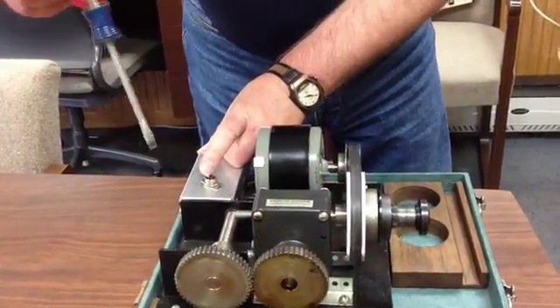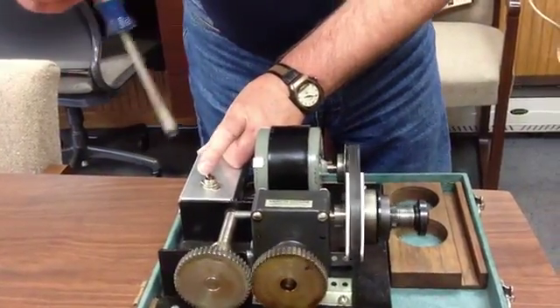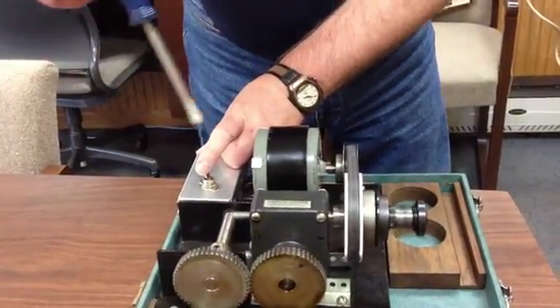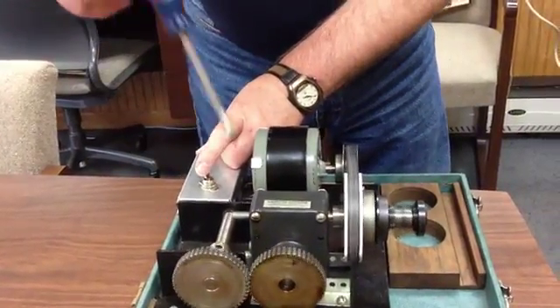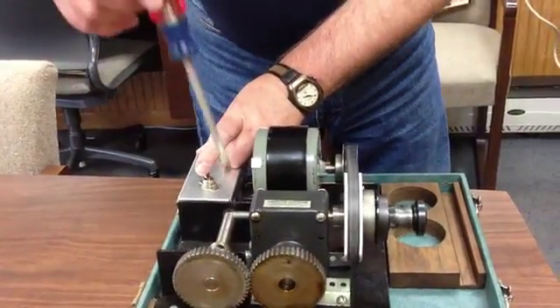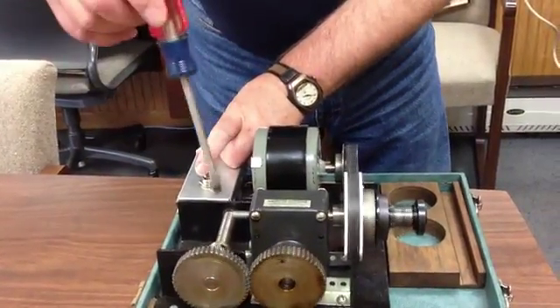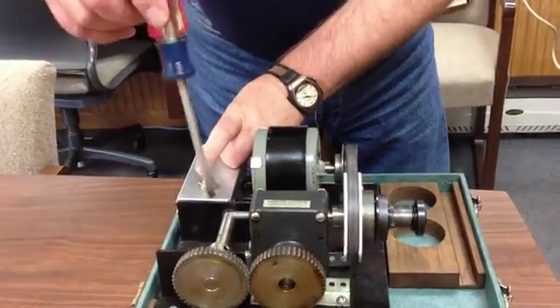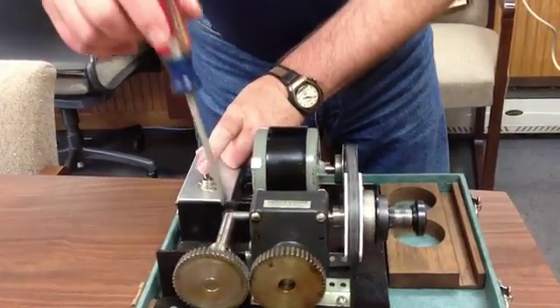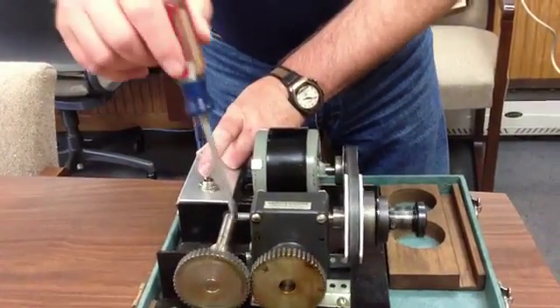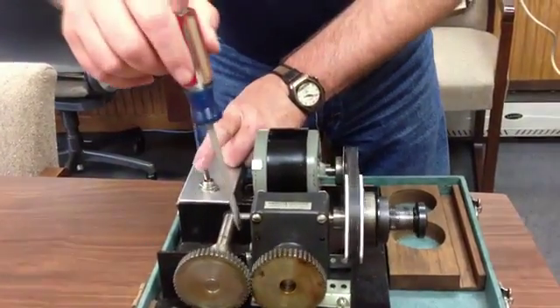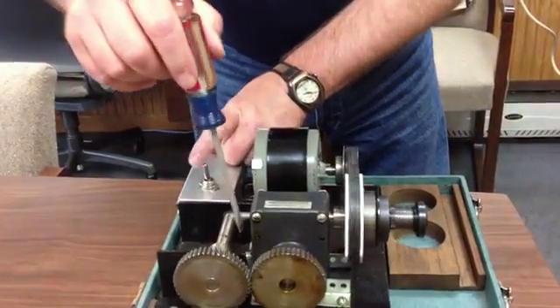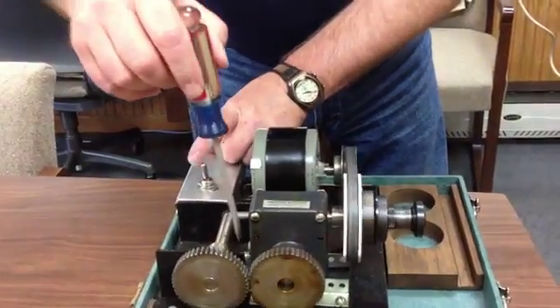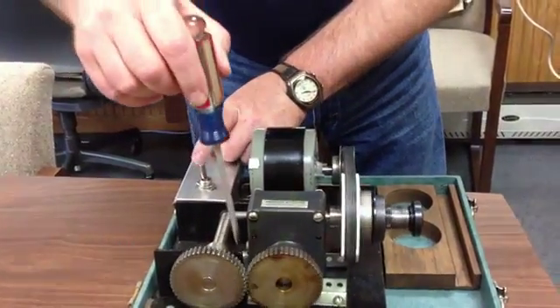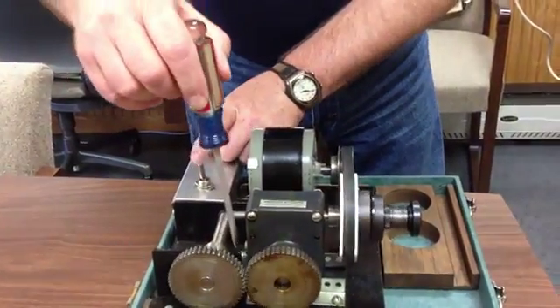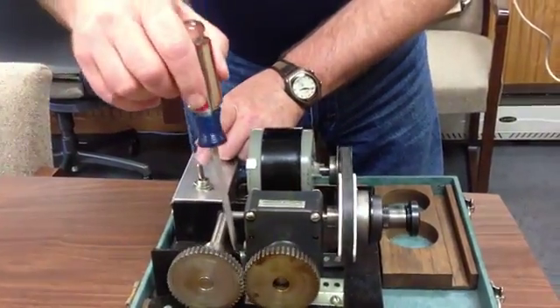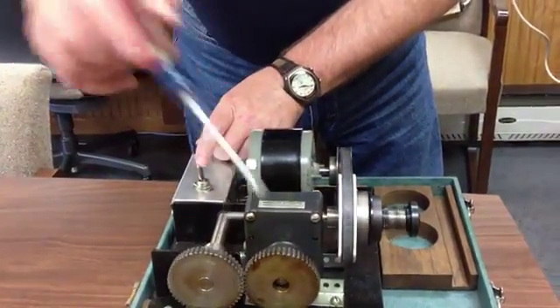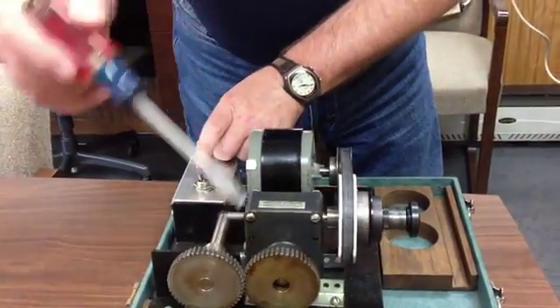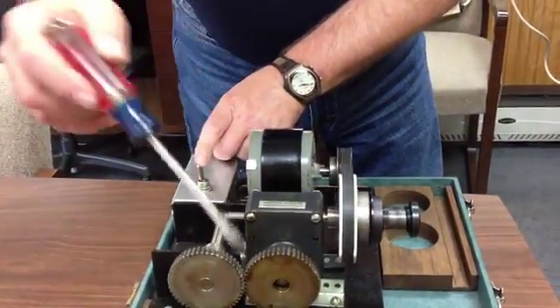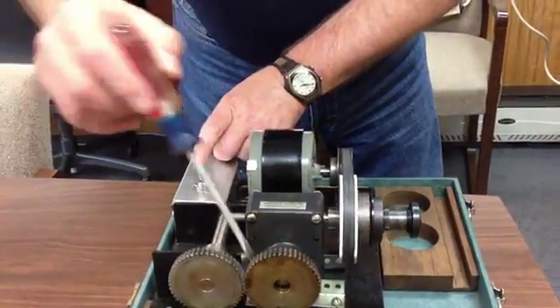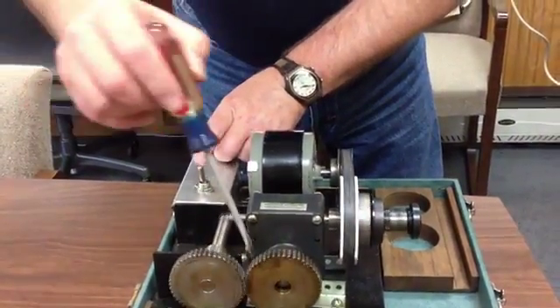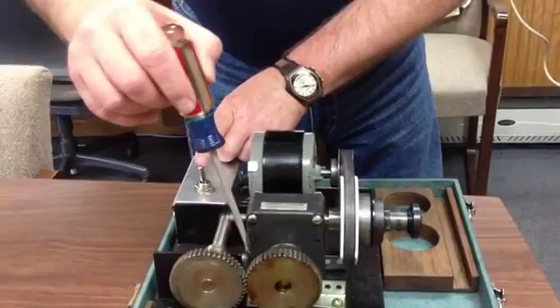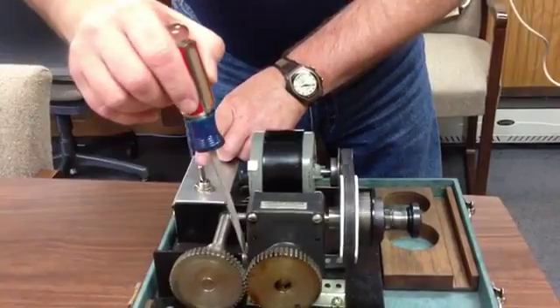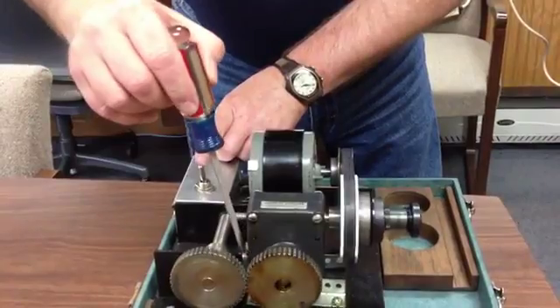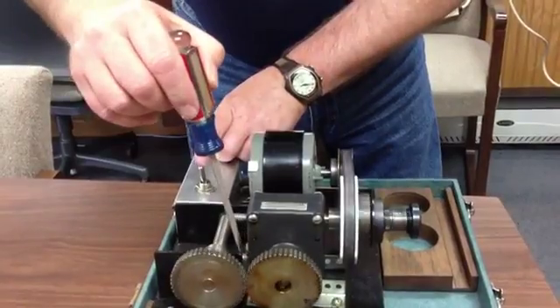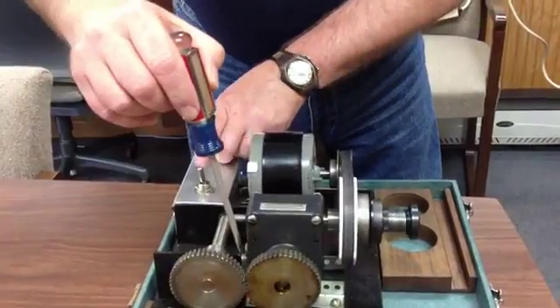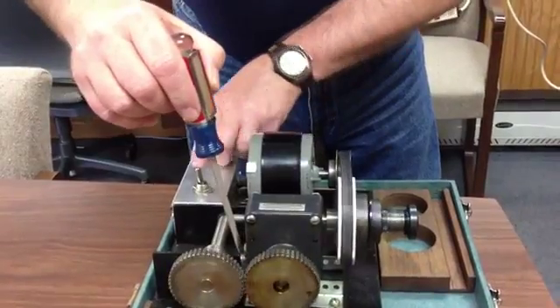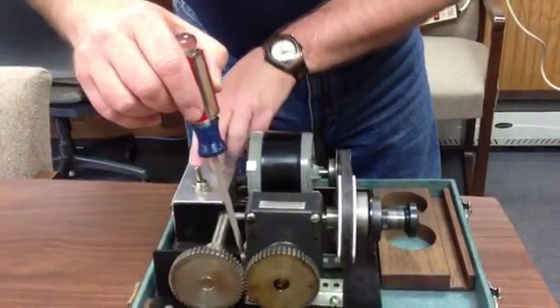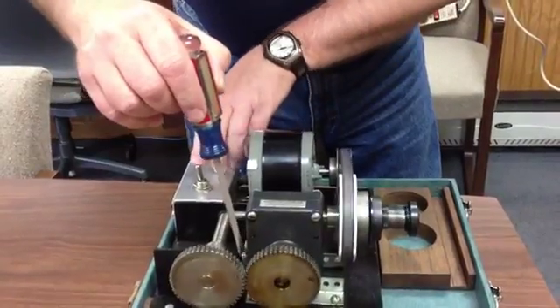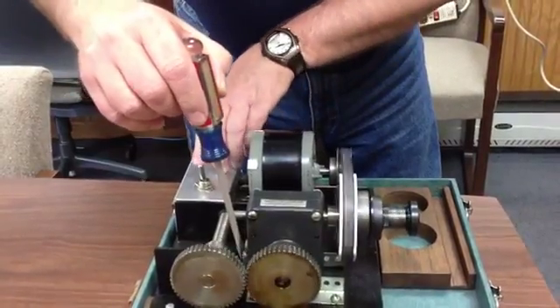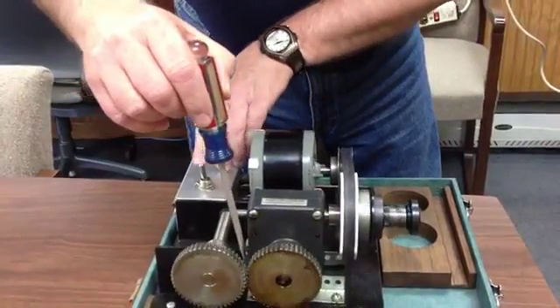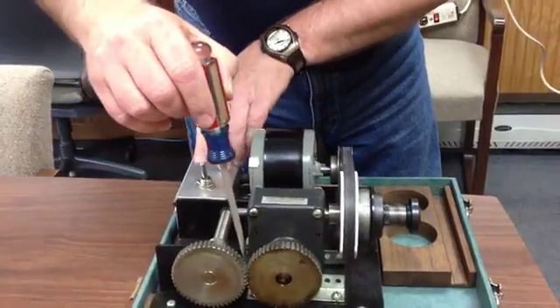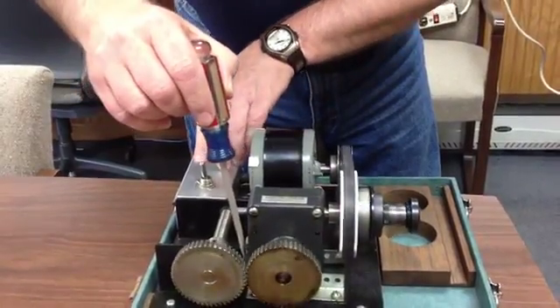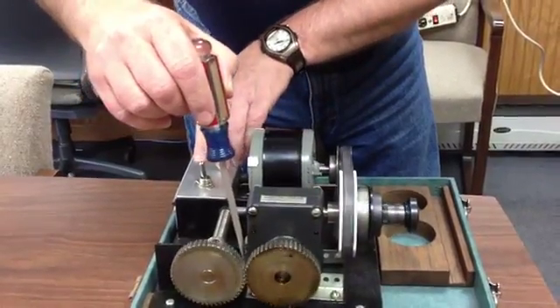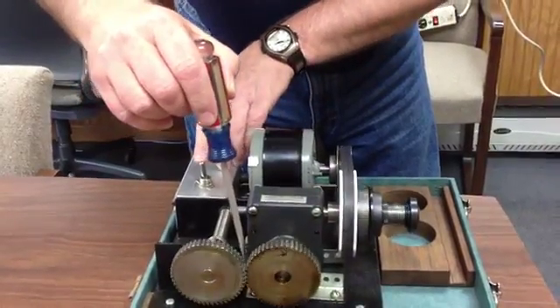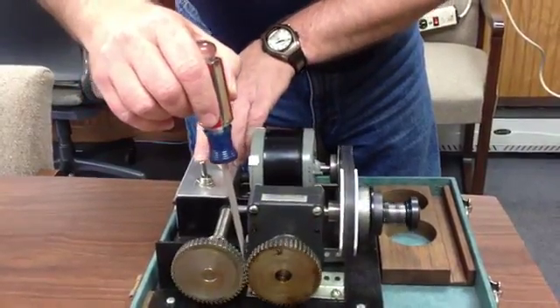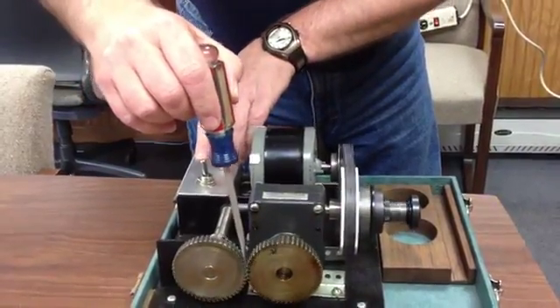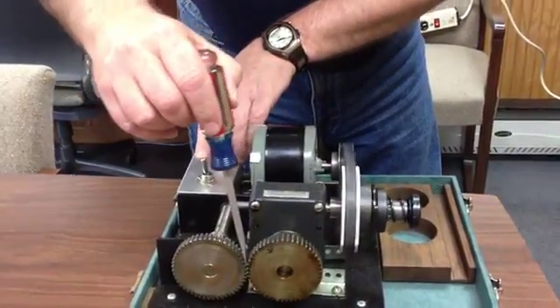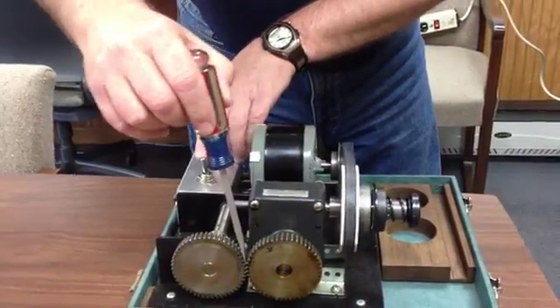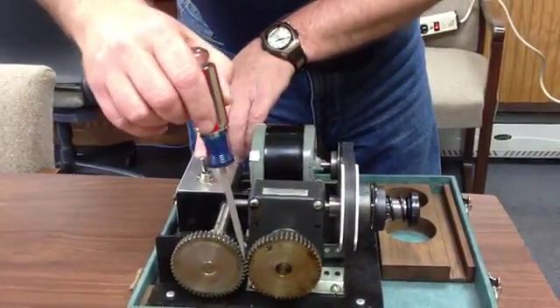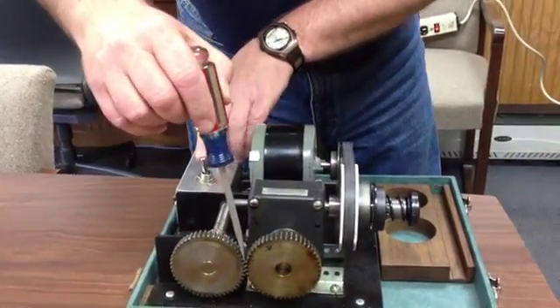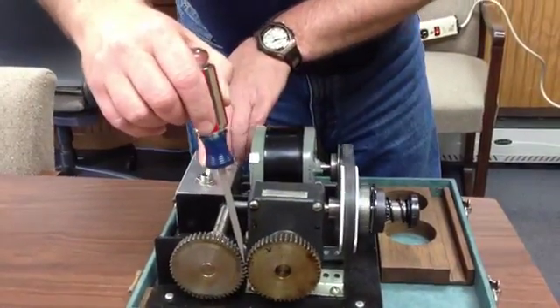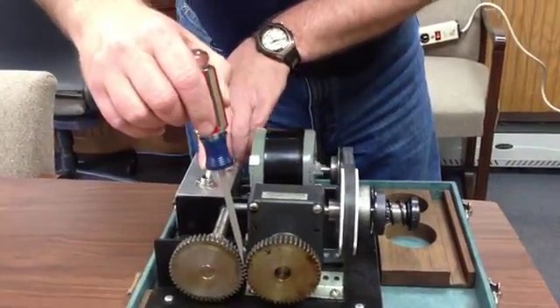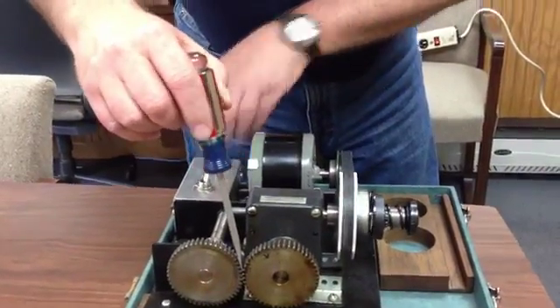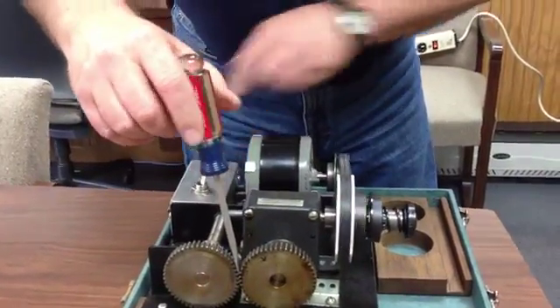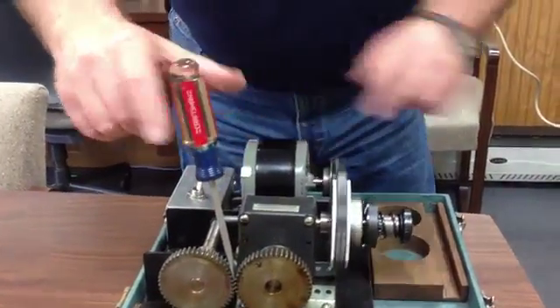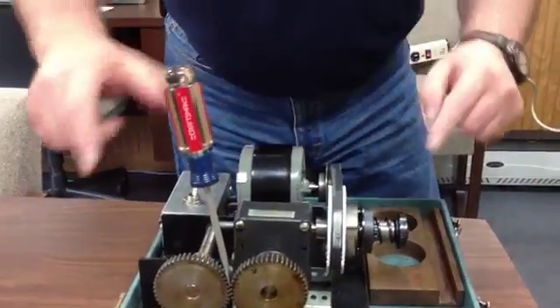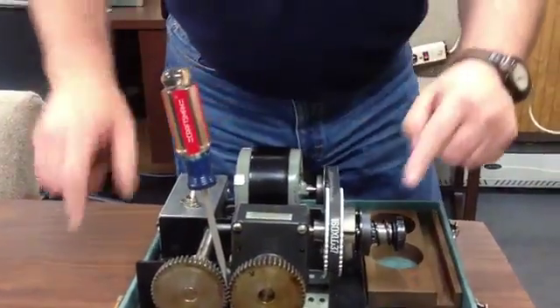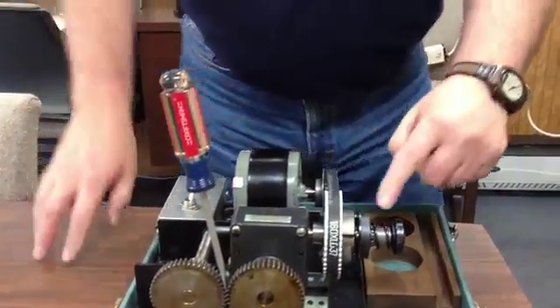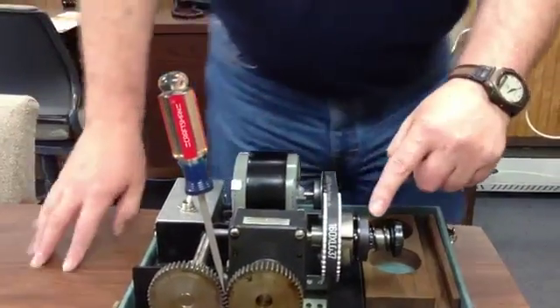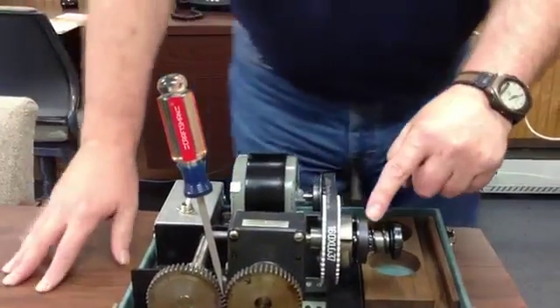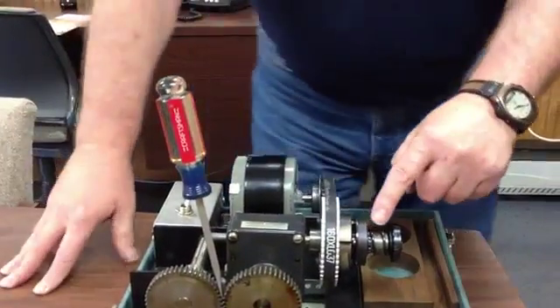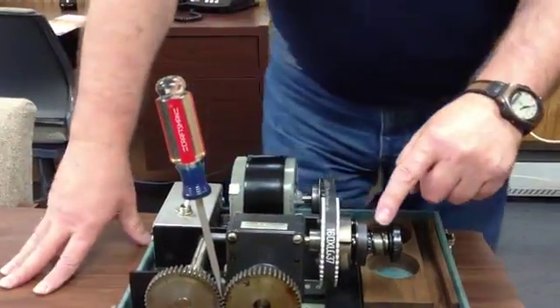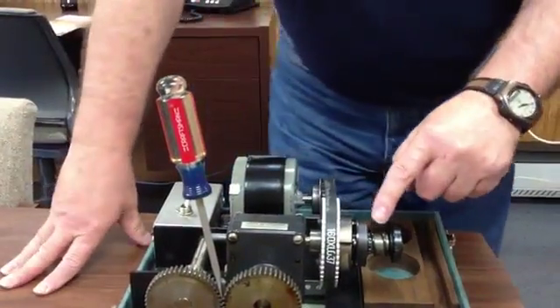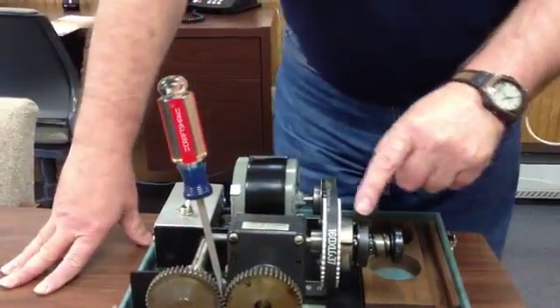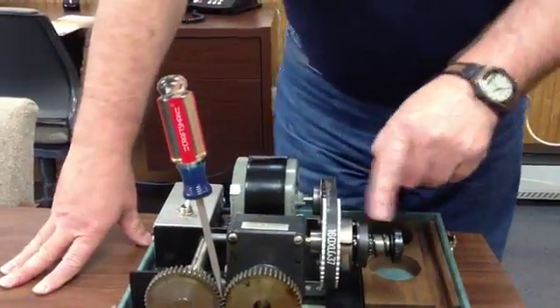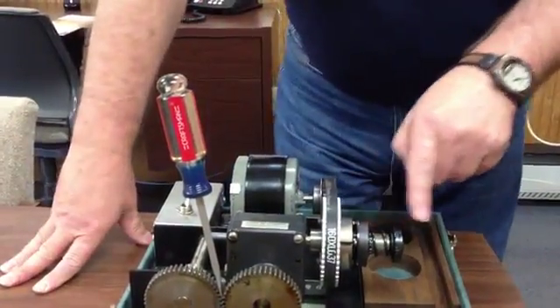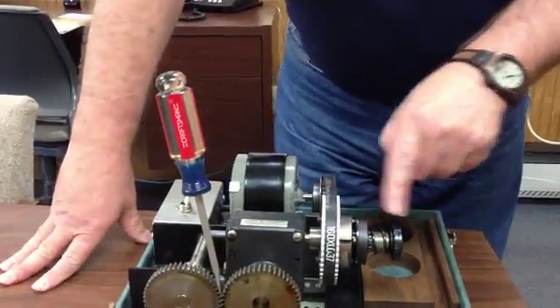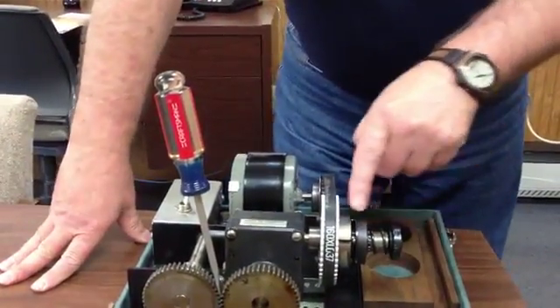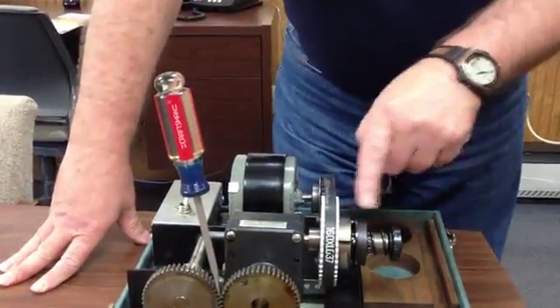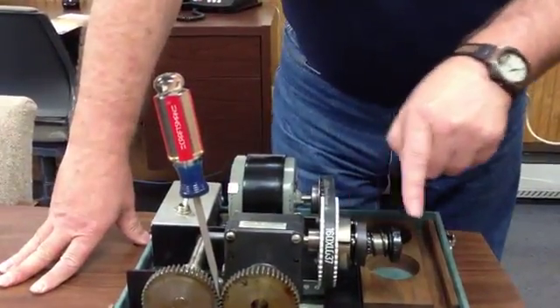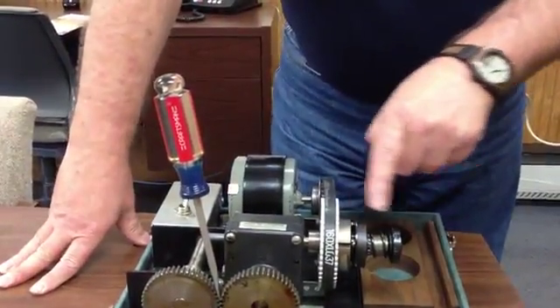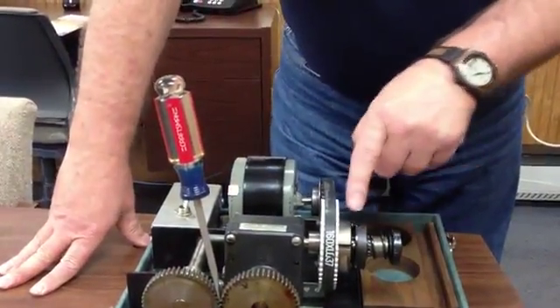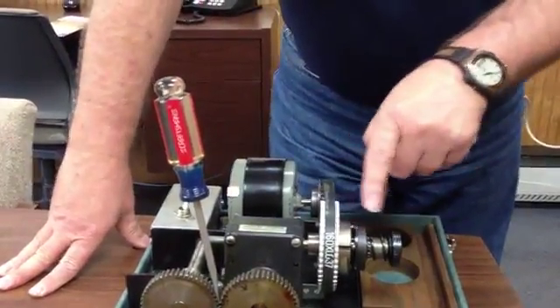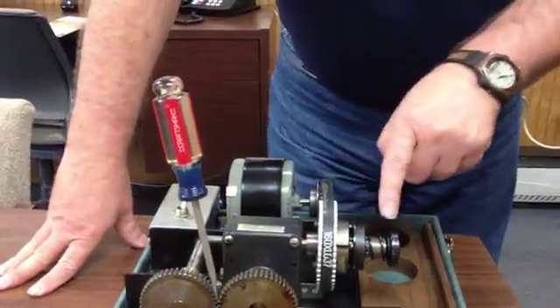As you can see everything's turning. I'm going to use the screwdriver to jam. It jams, disengages. Now you've seen the unit completely disengage.